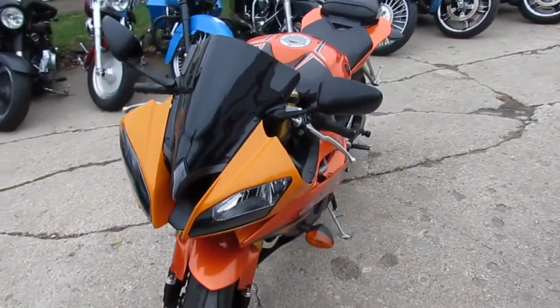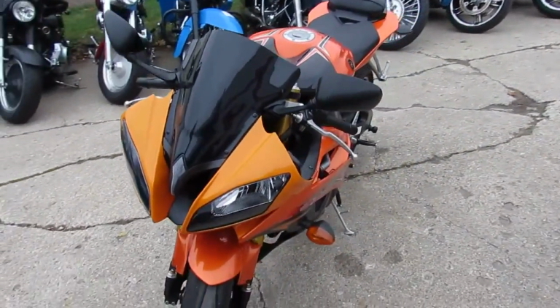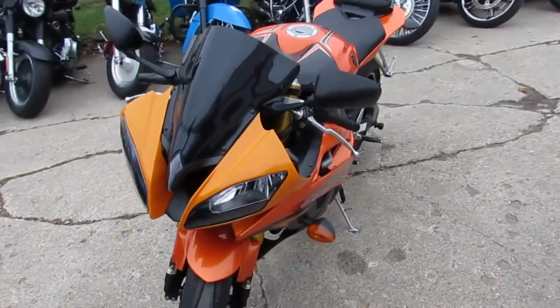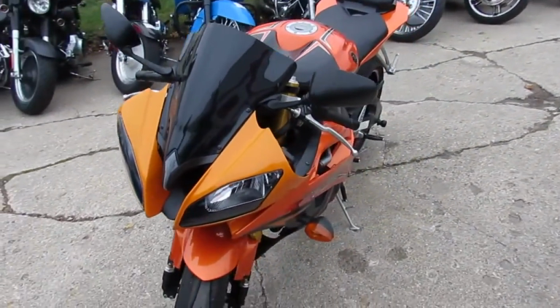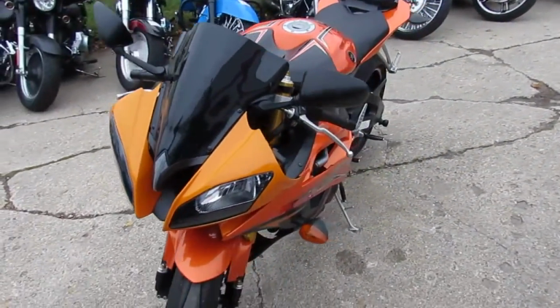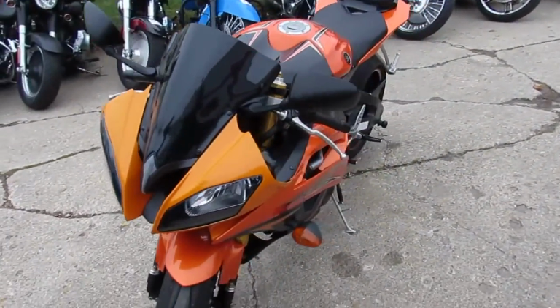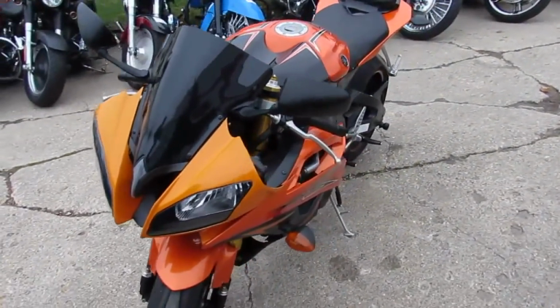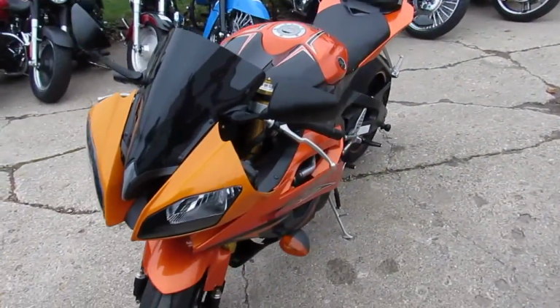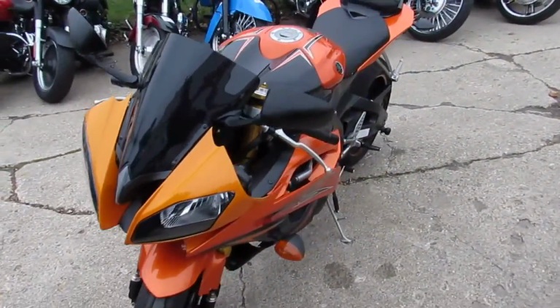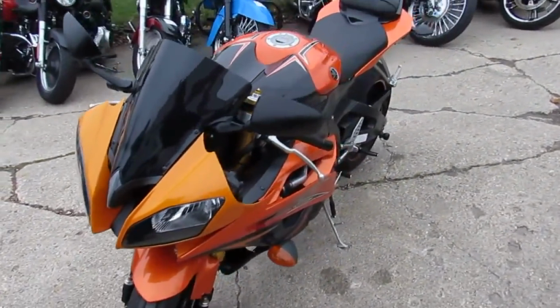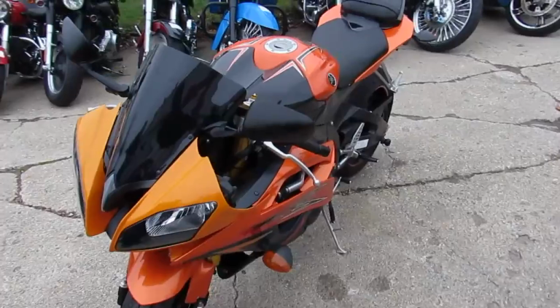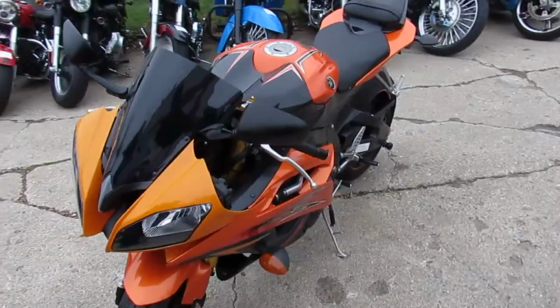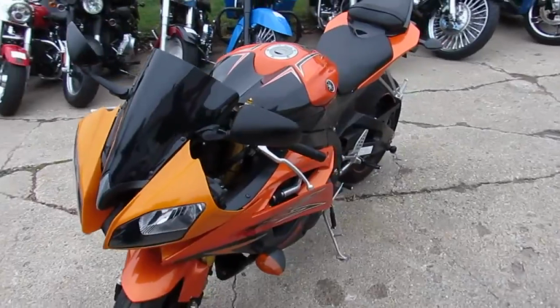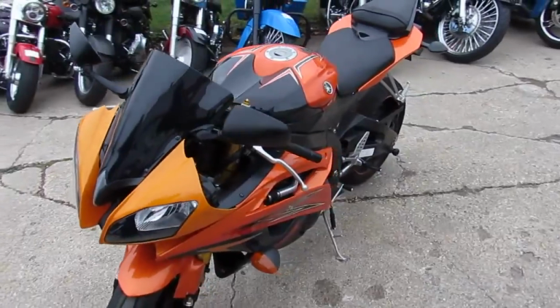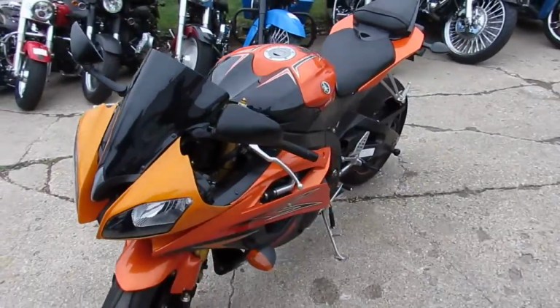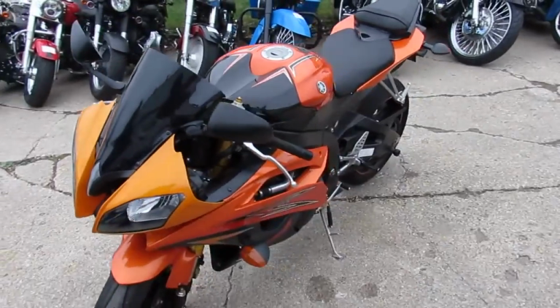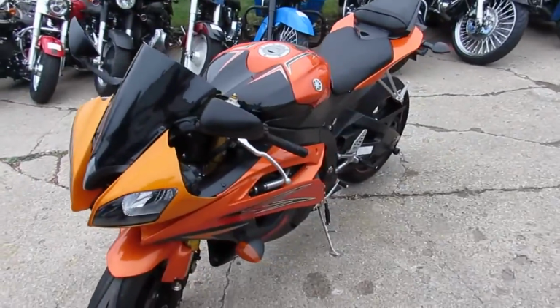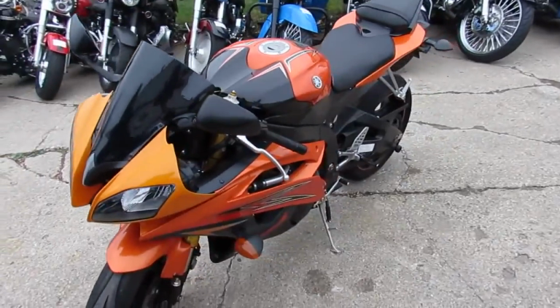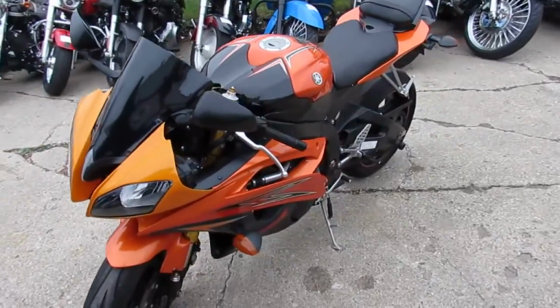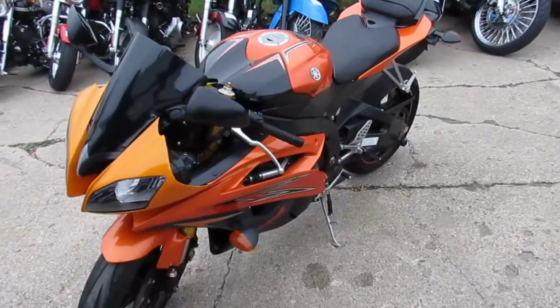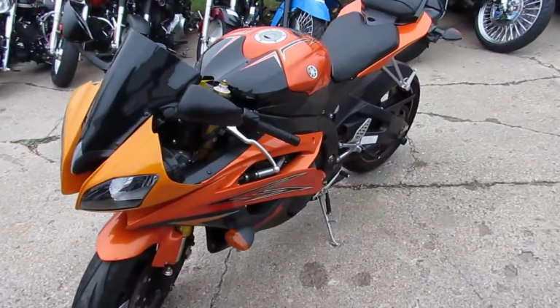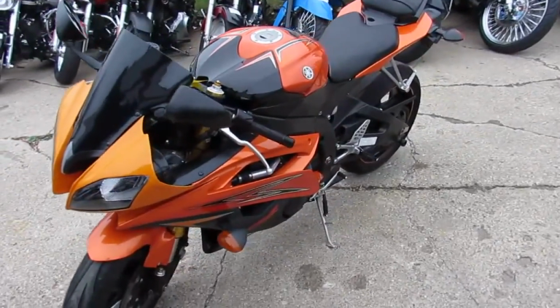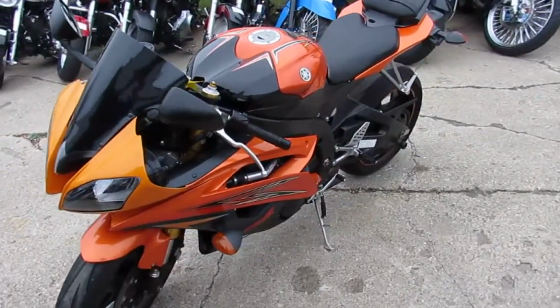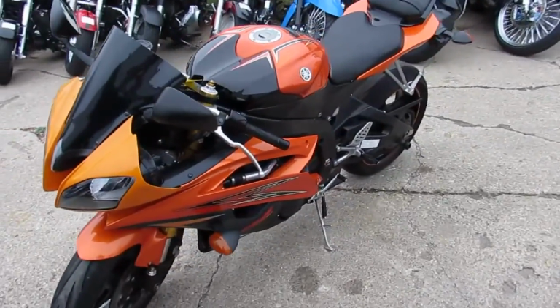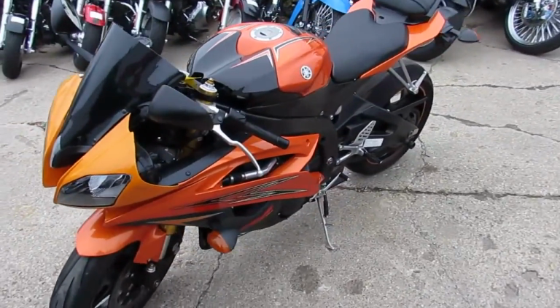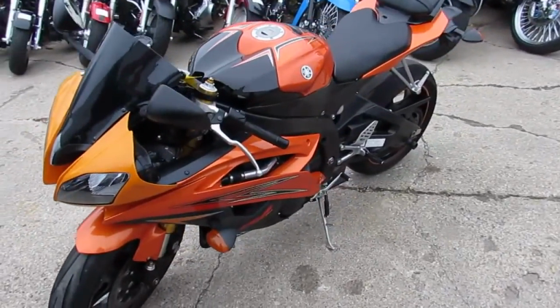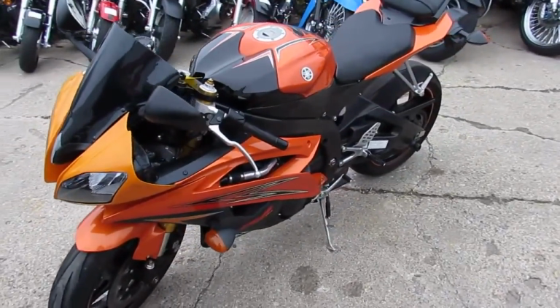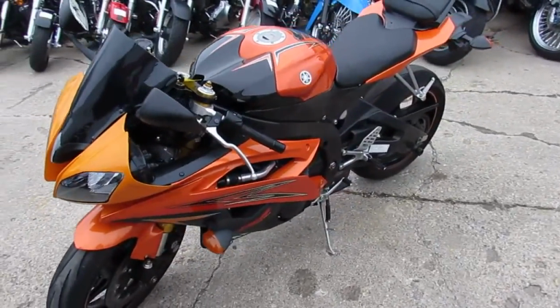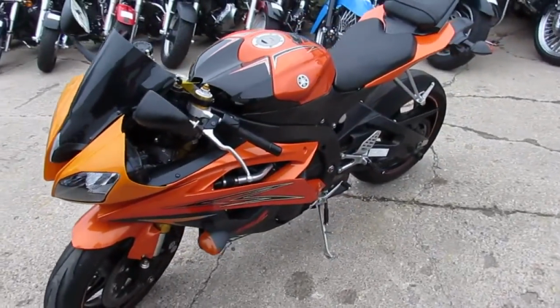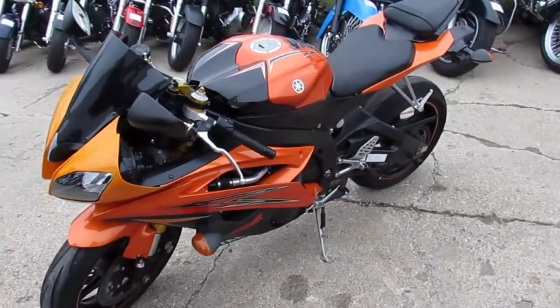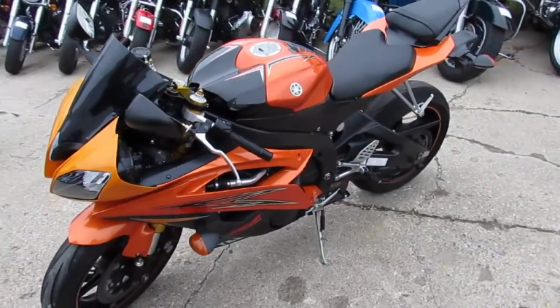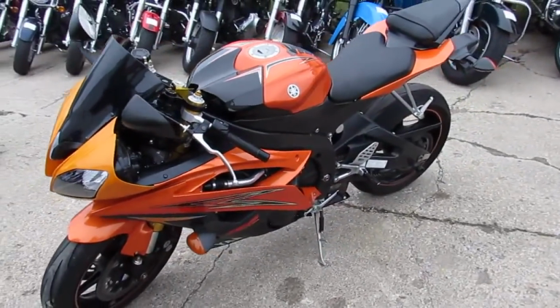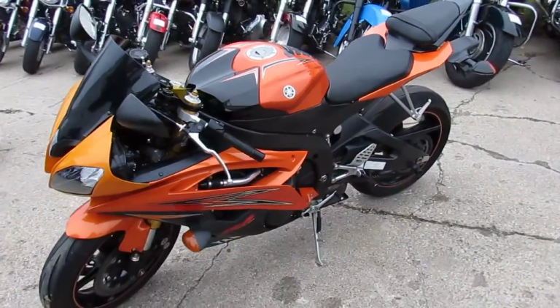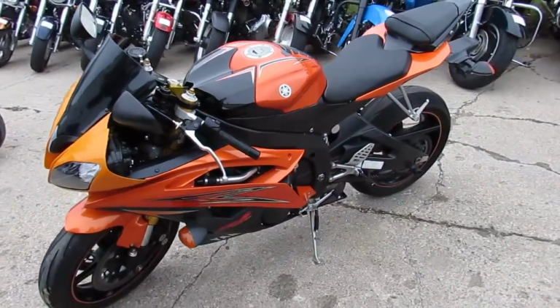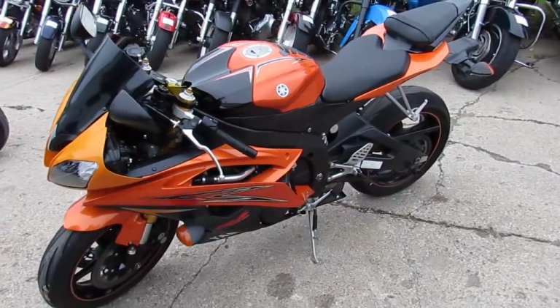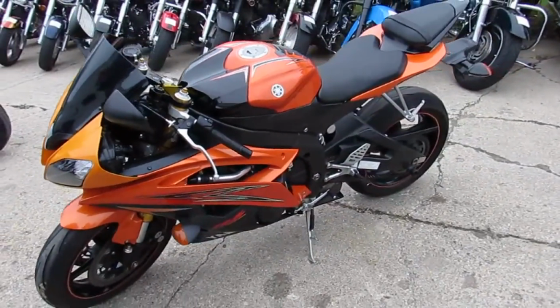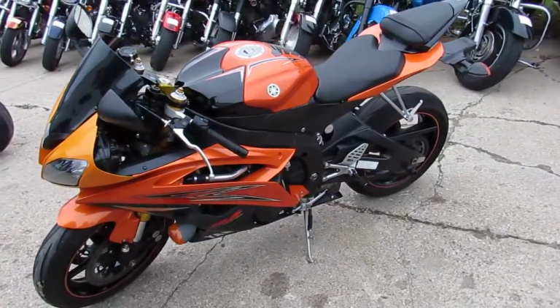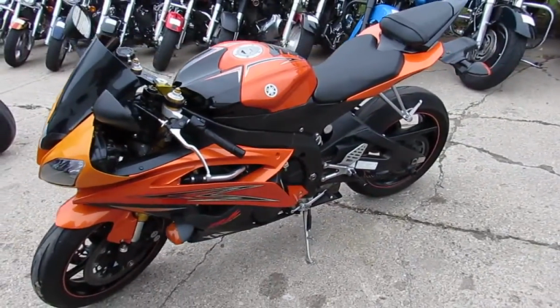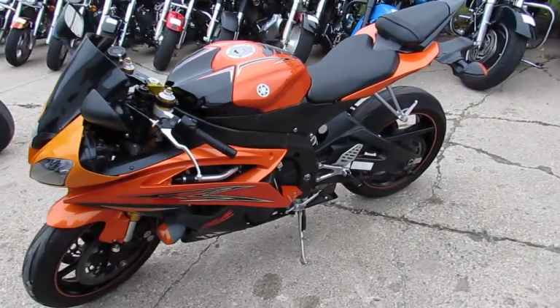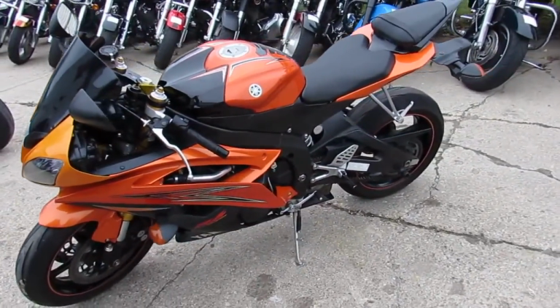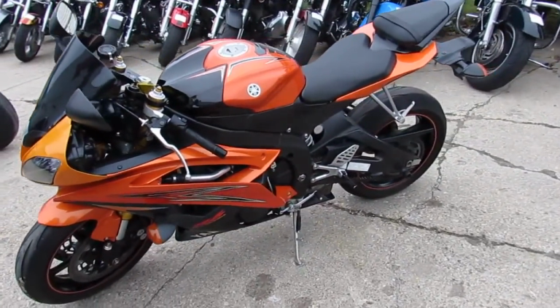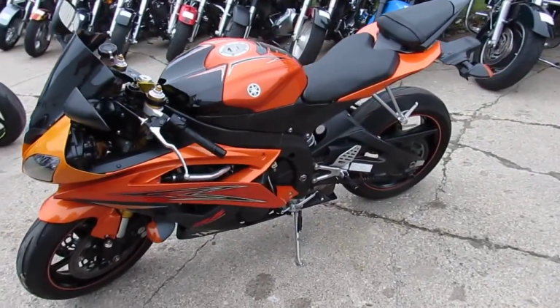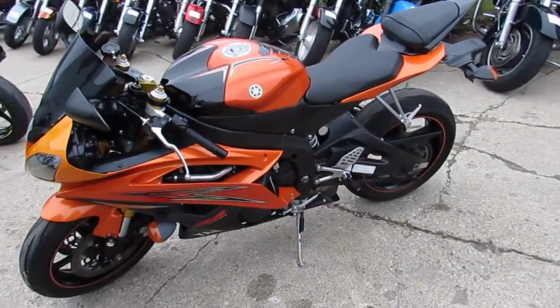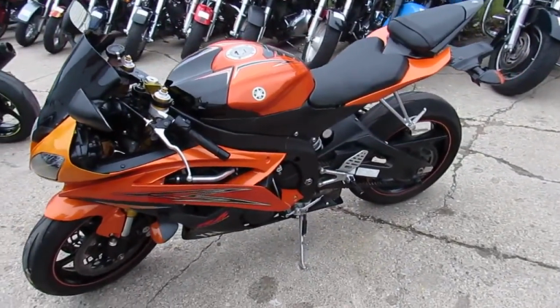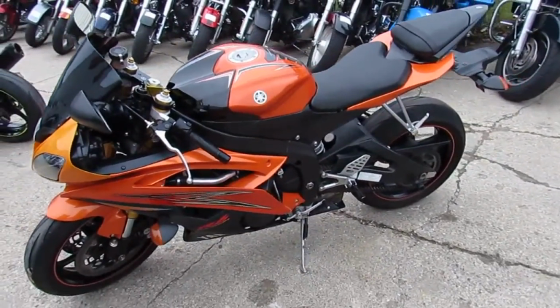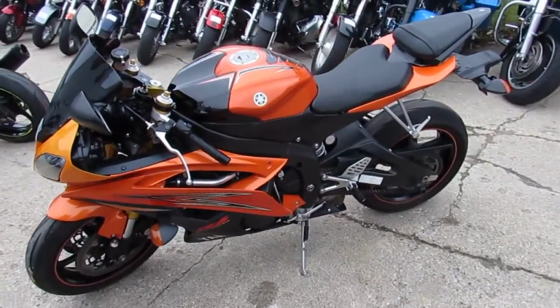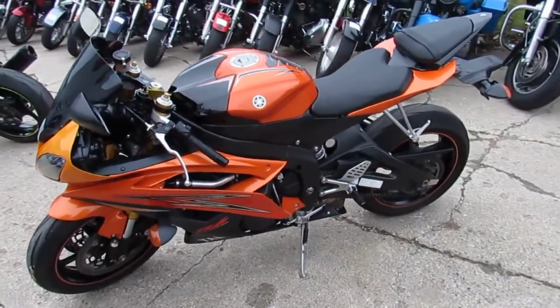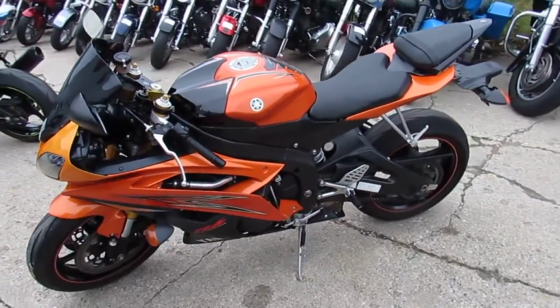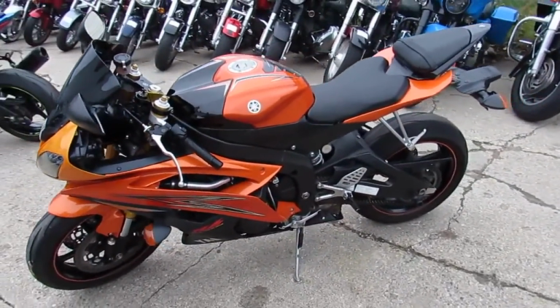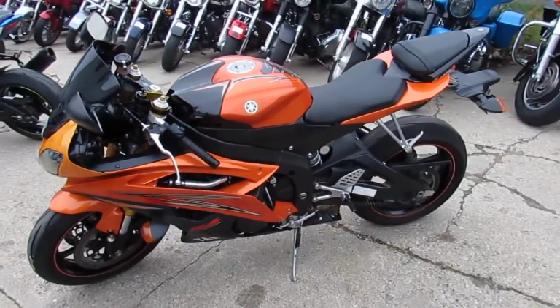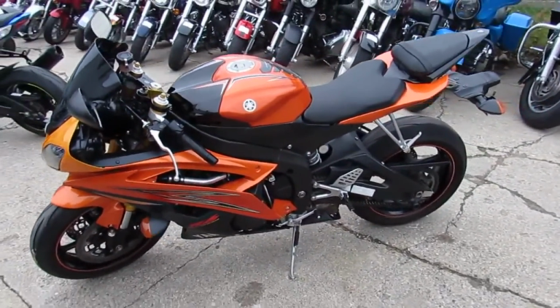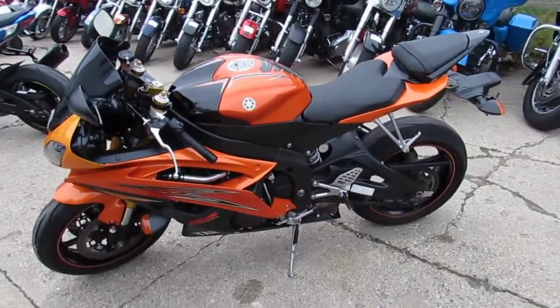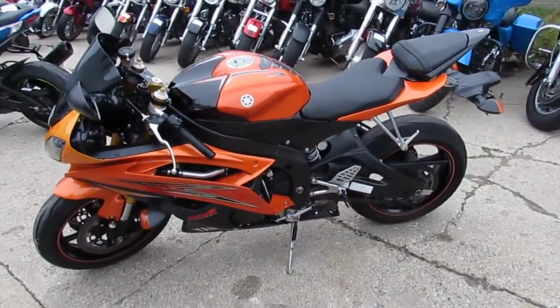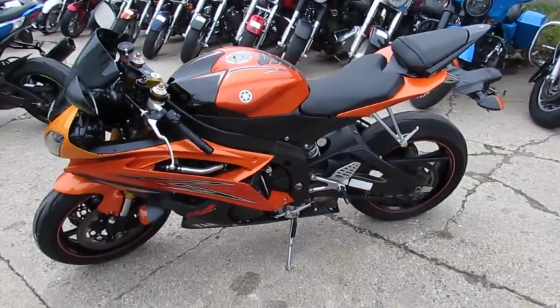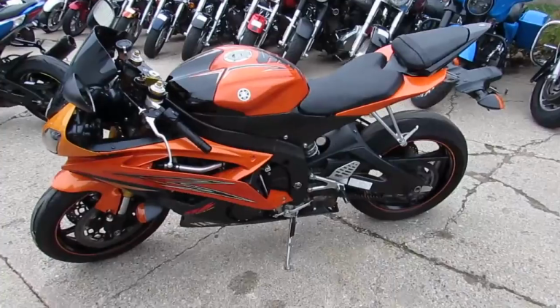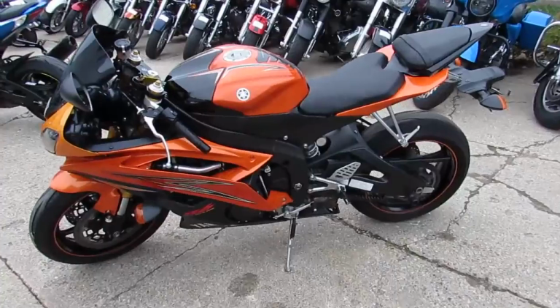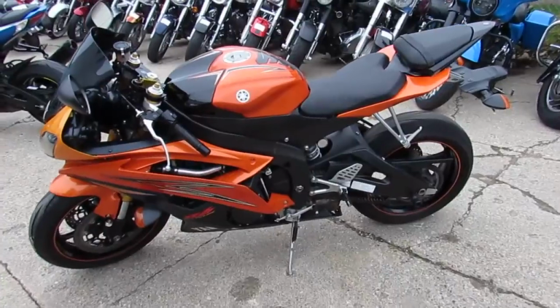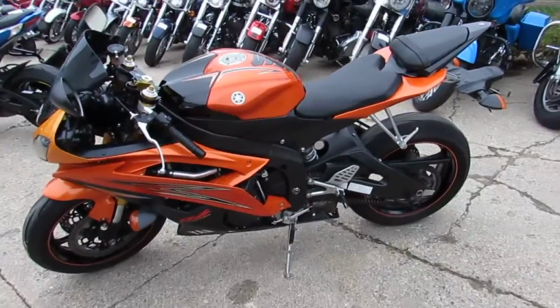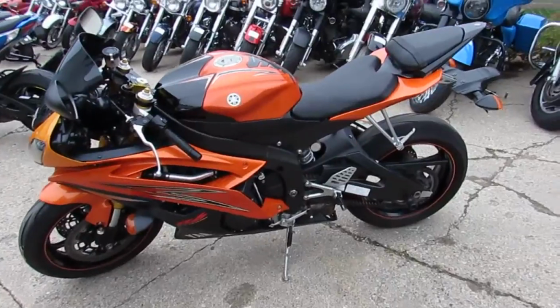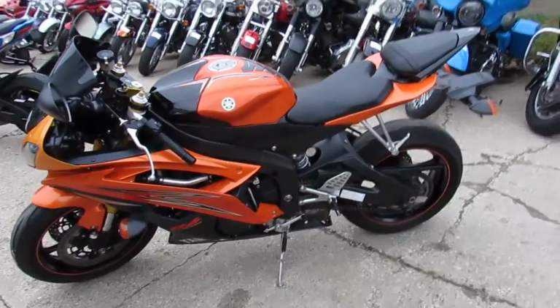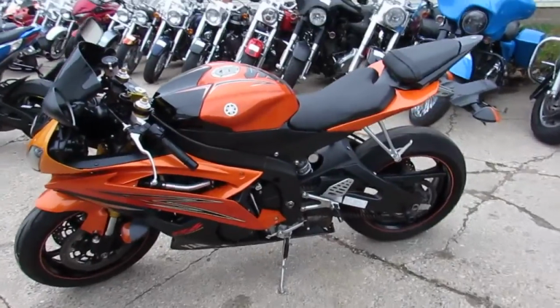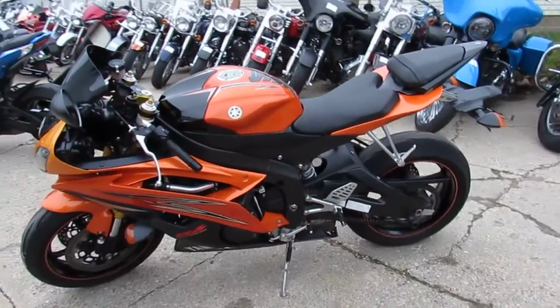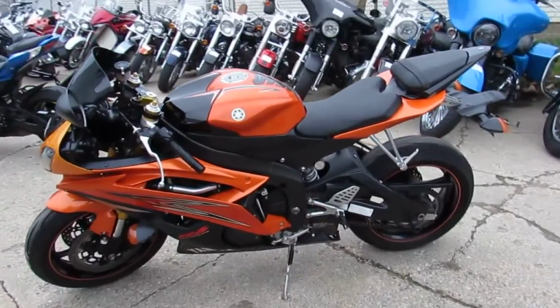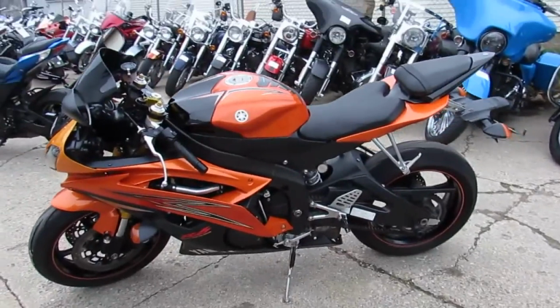So go ahead and give us a call on this 2009 R6 — under 7,000 miles, only $54.99.